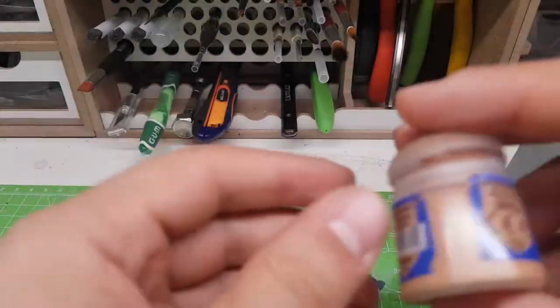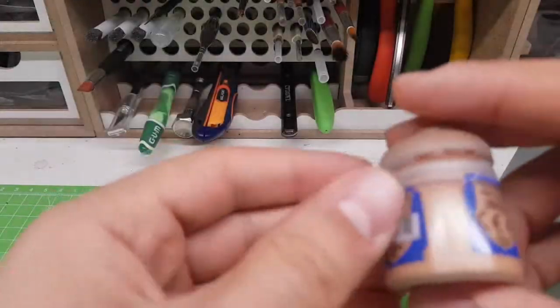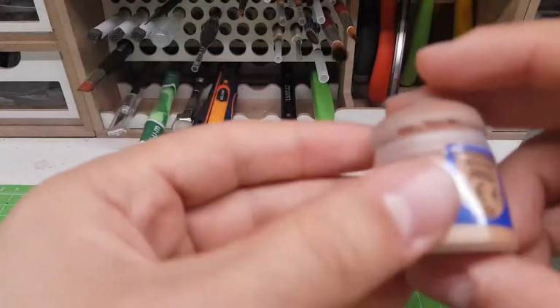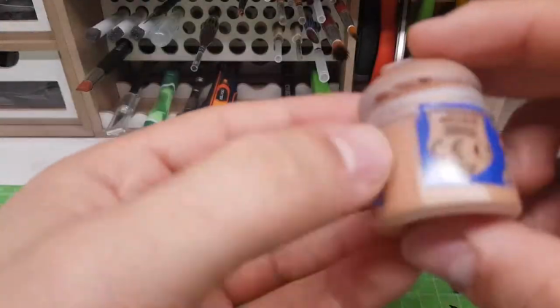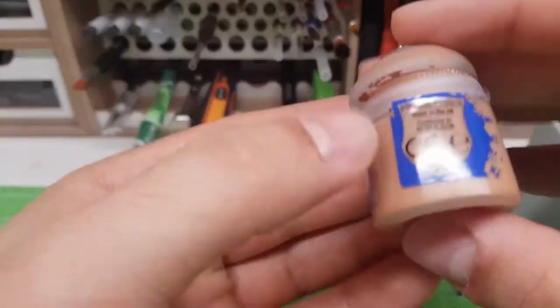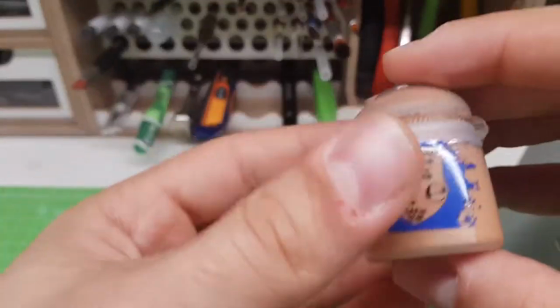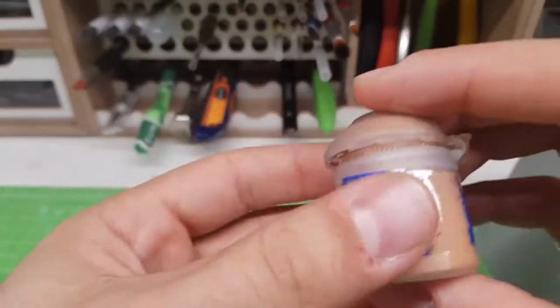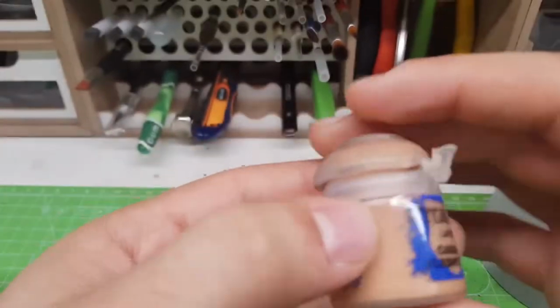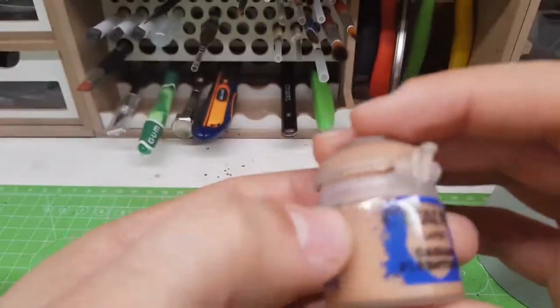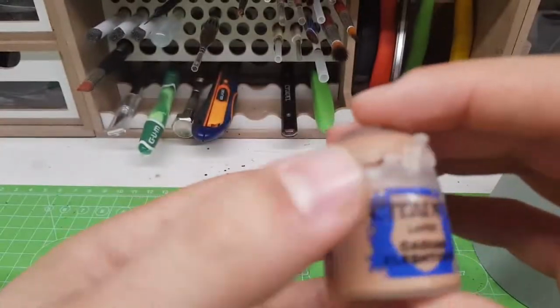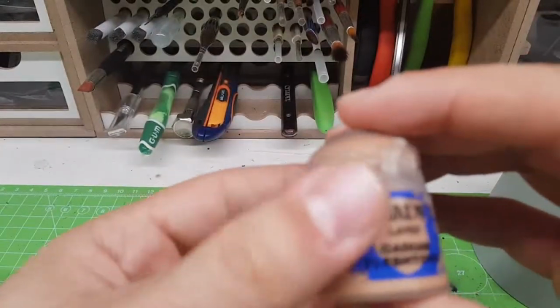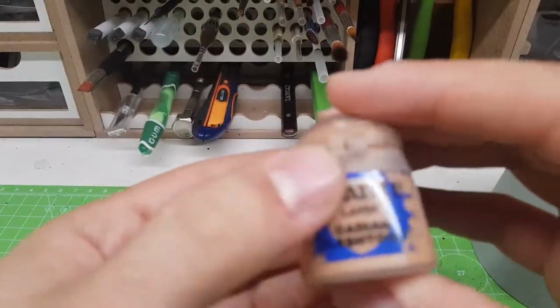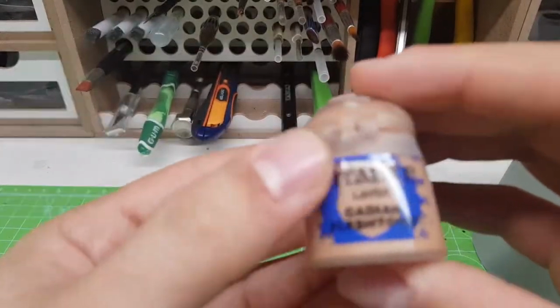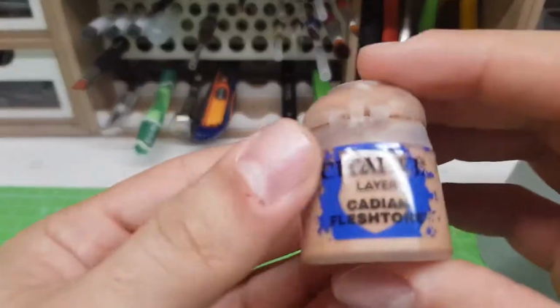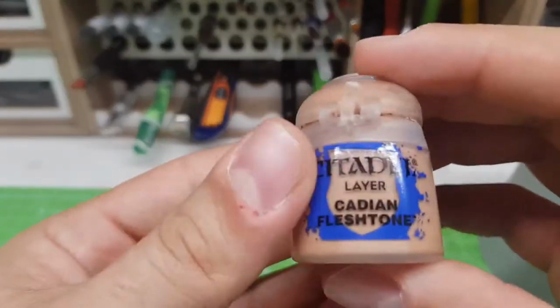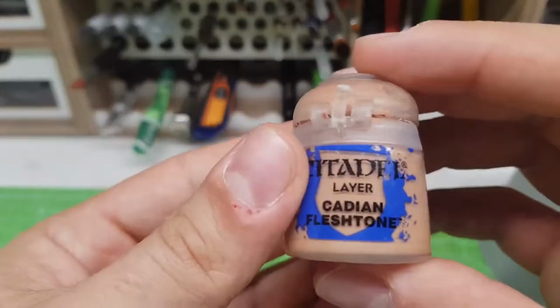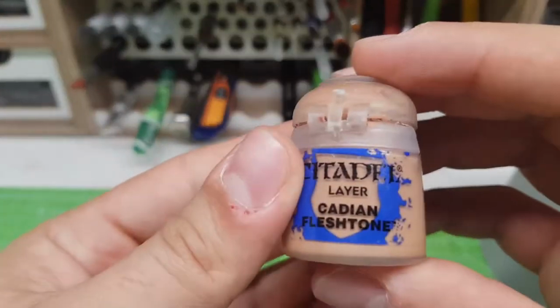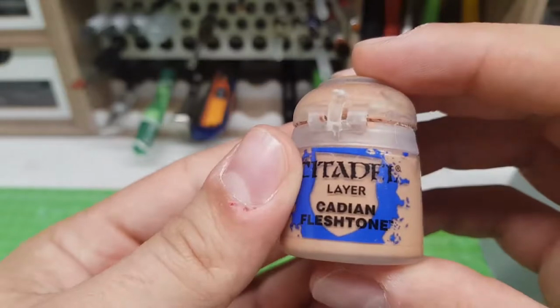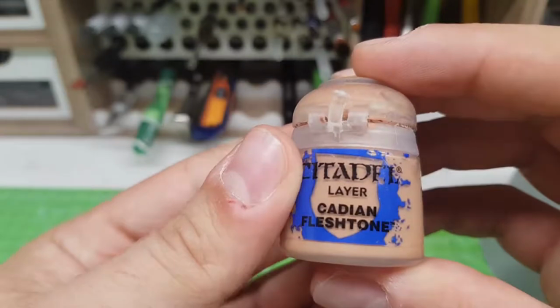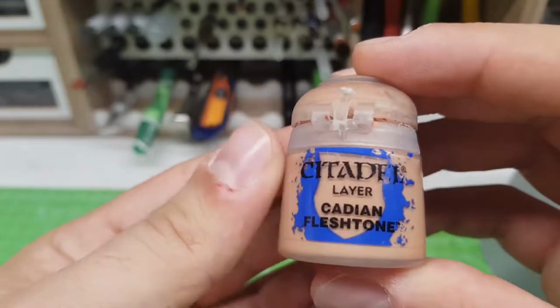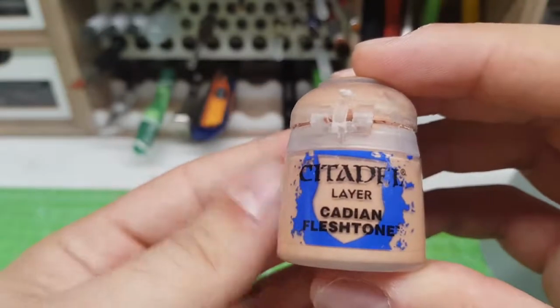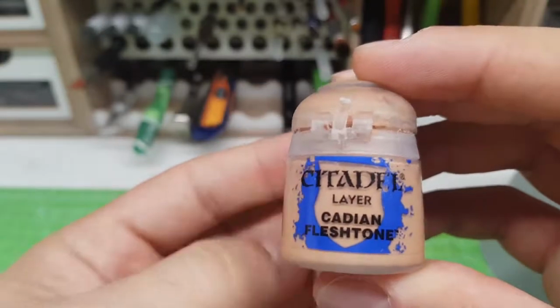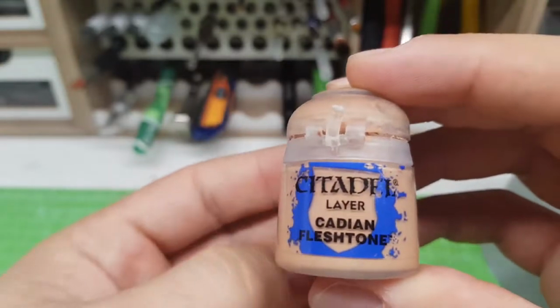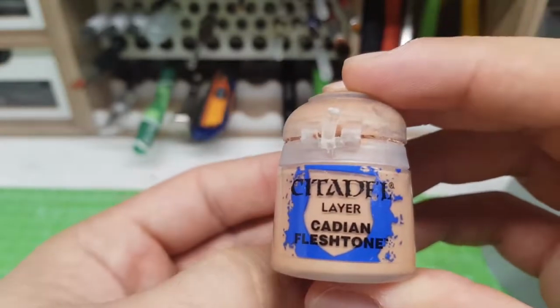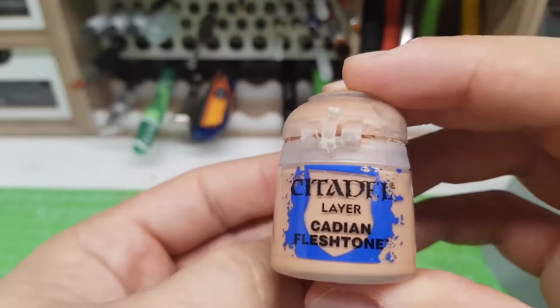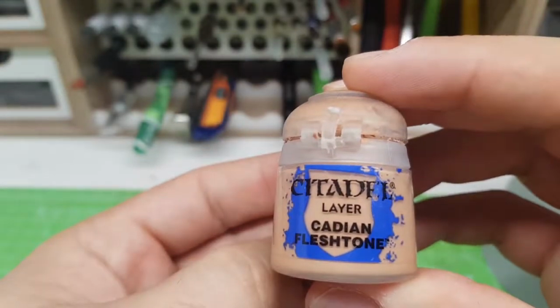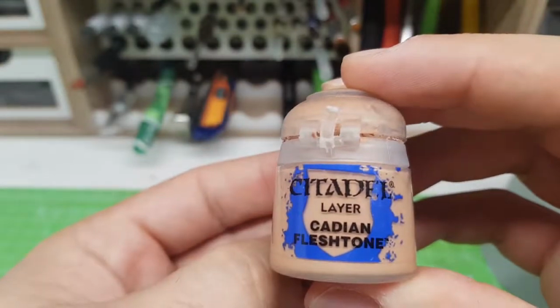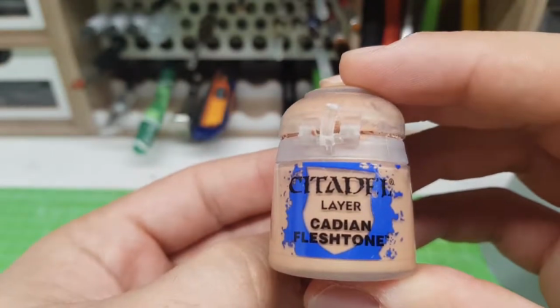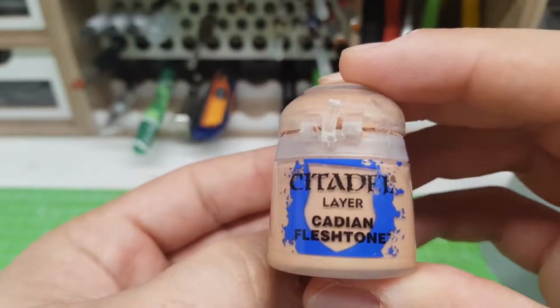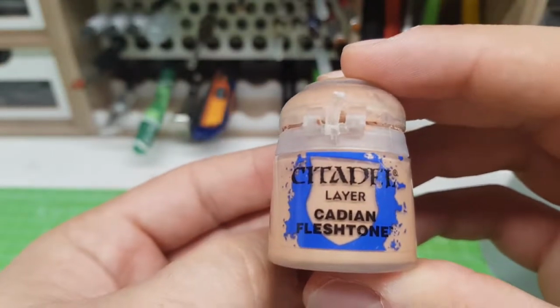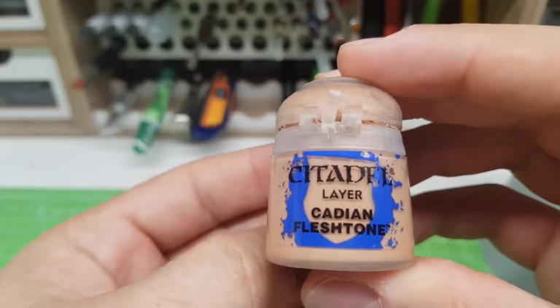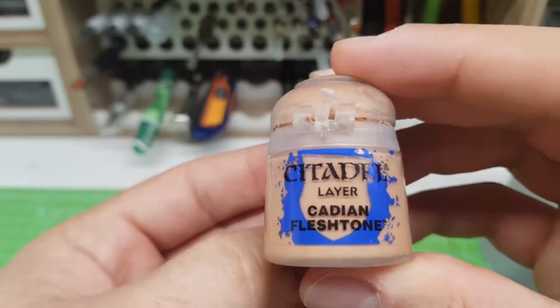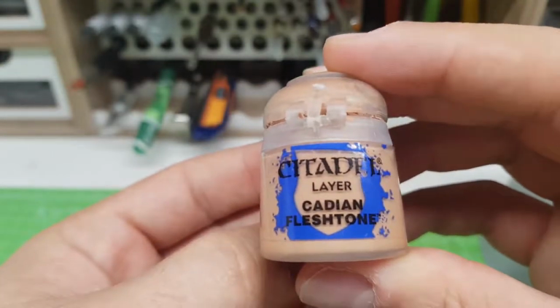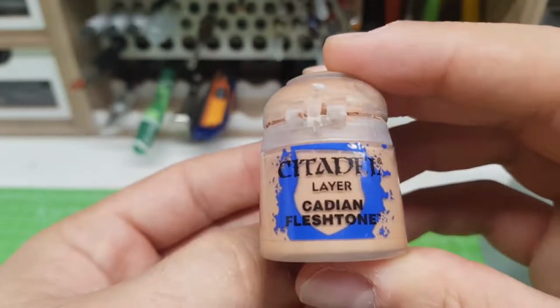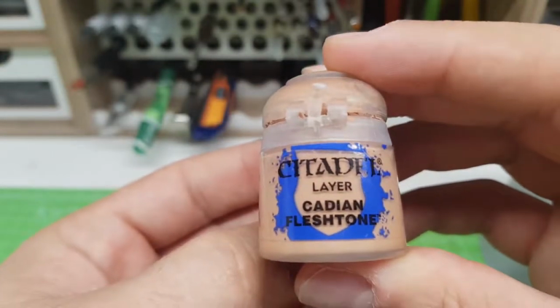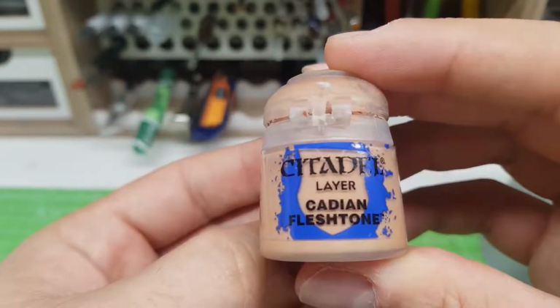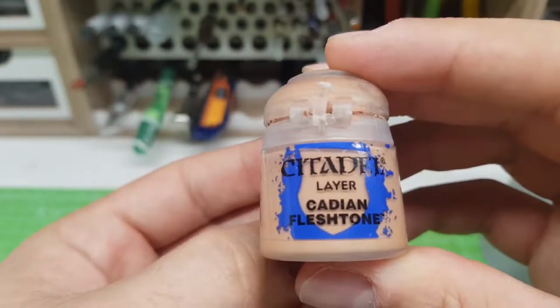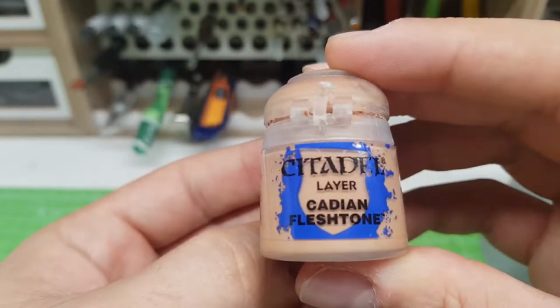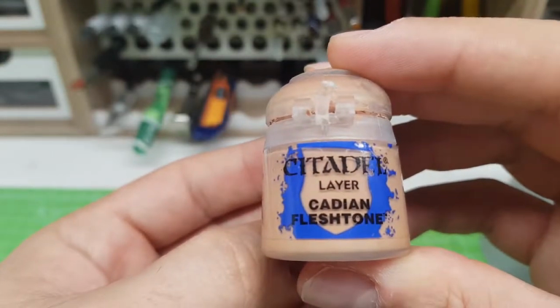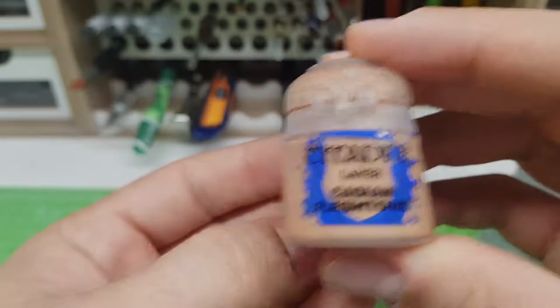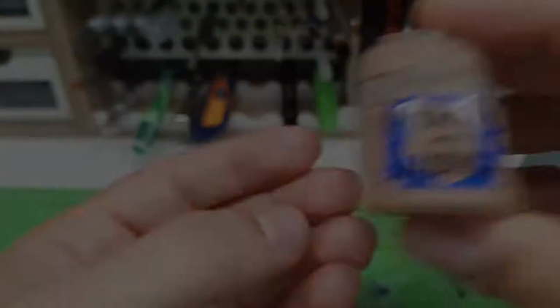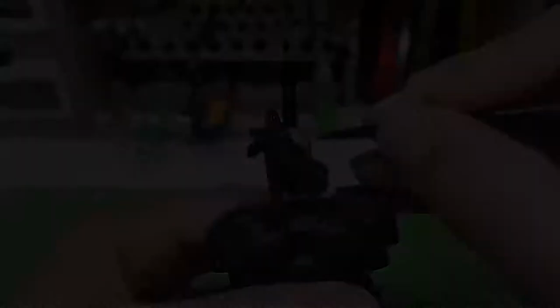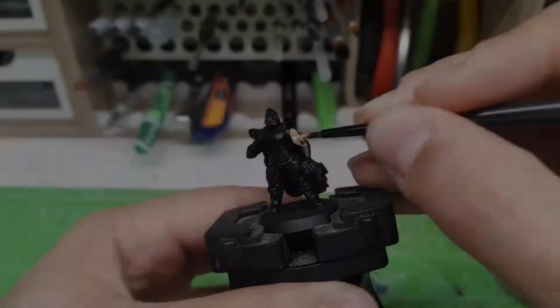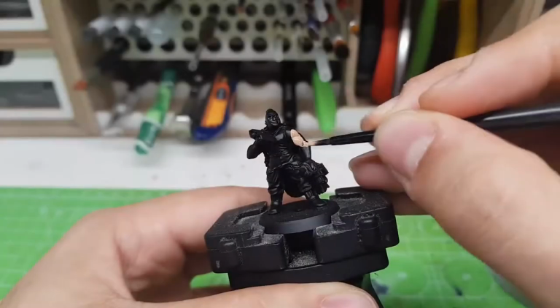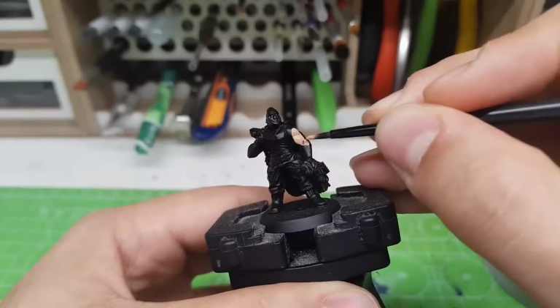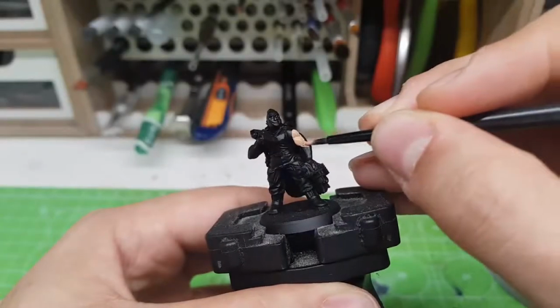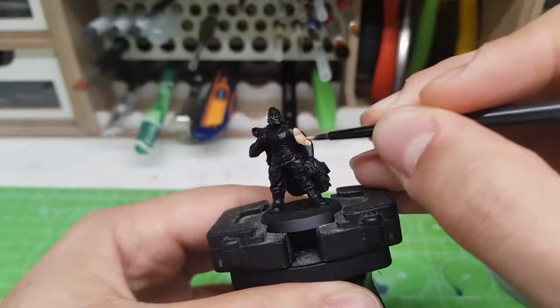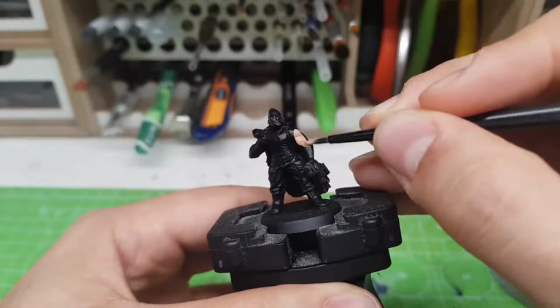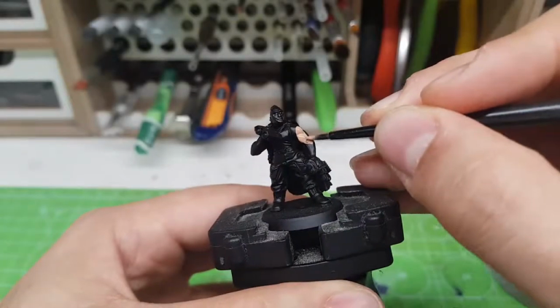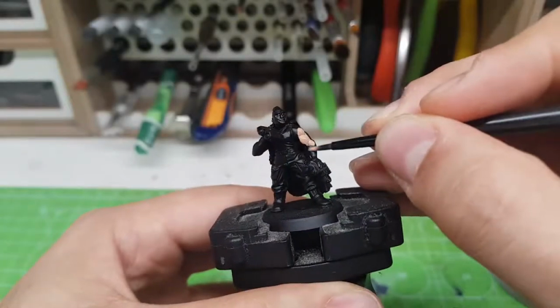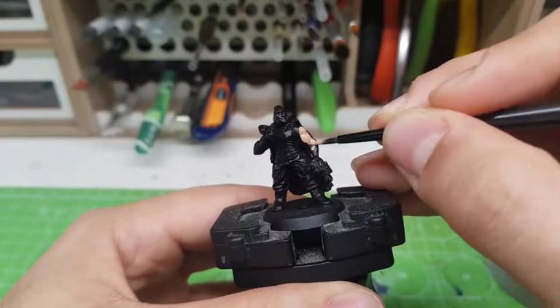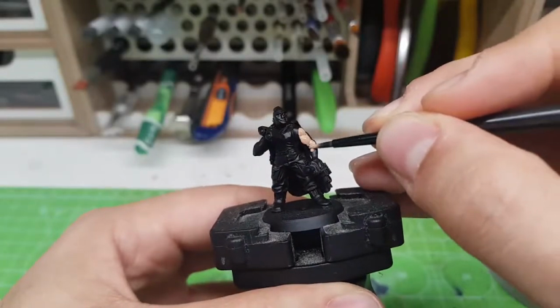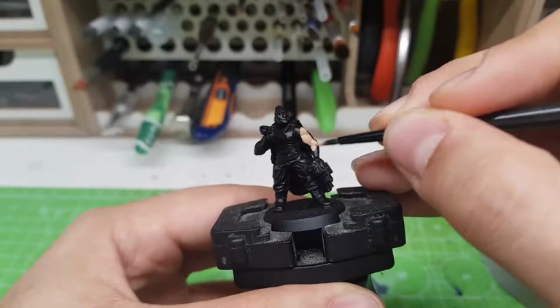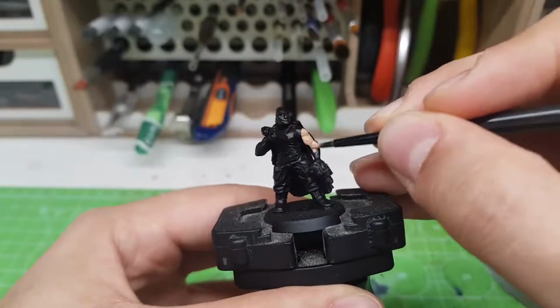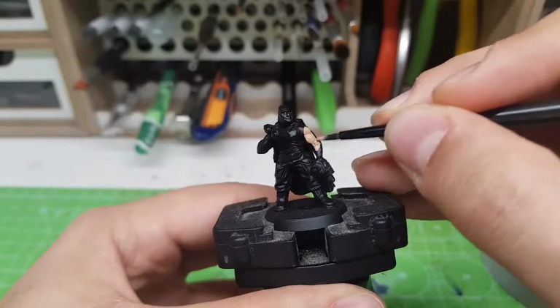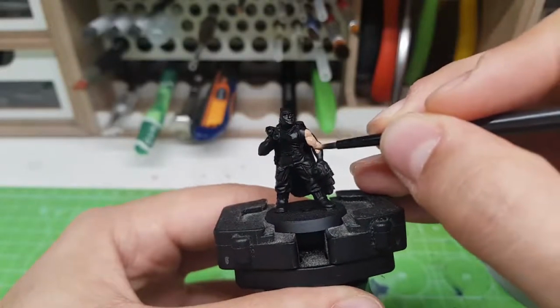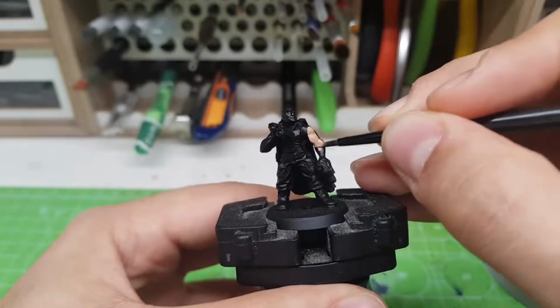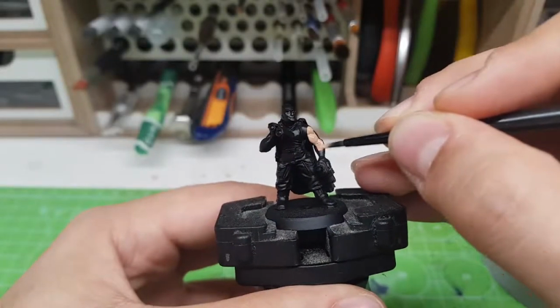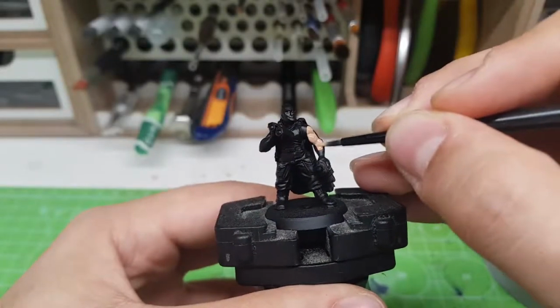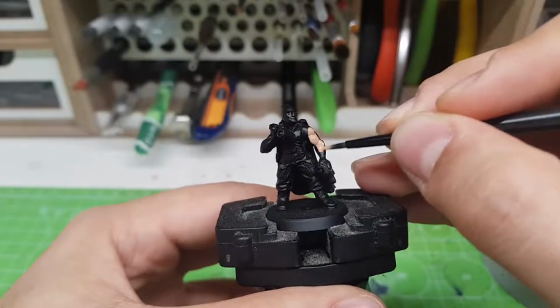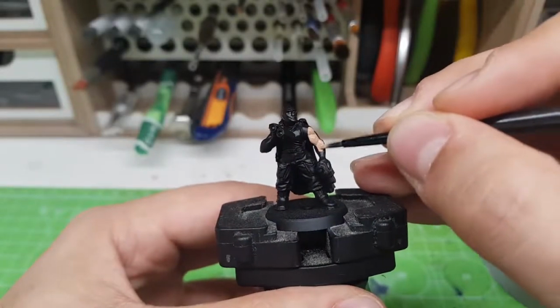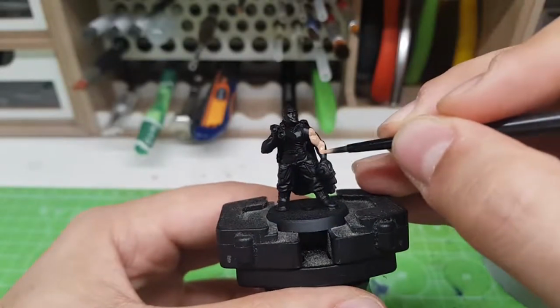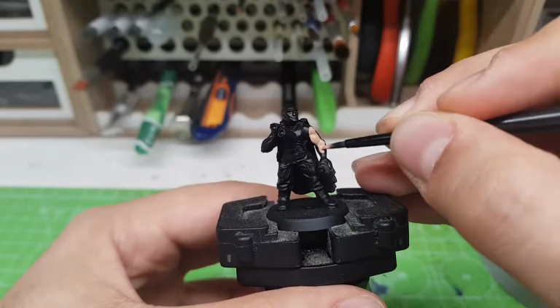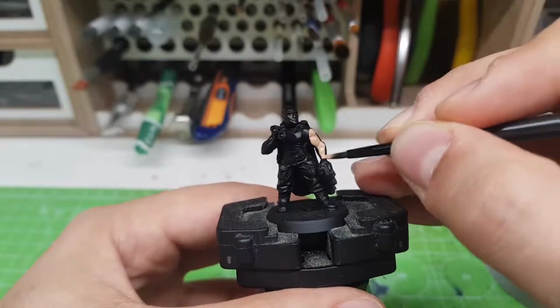After I've primed the miniature with my Kaios Black Primer, I have started painting the skin with two thin coats of Cadian Flesh Tone.